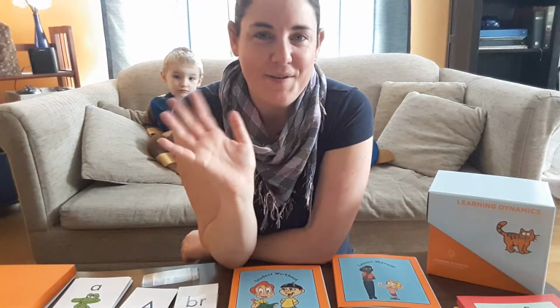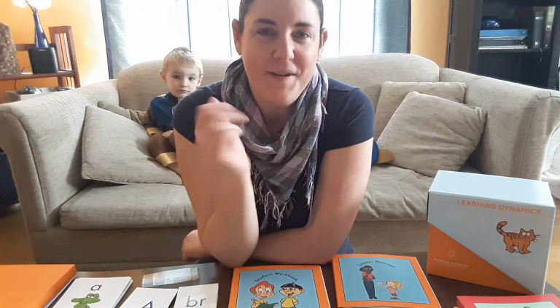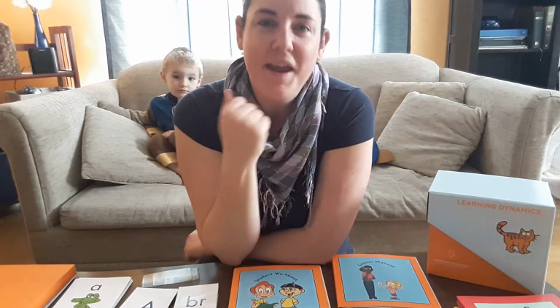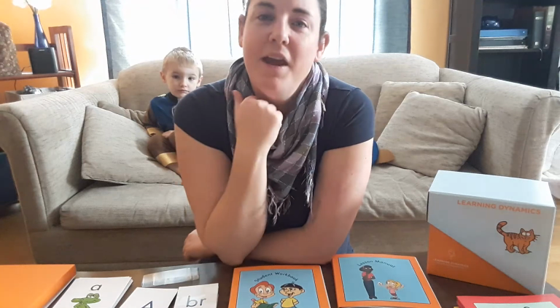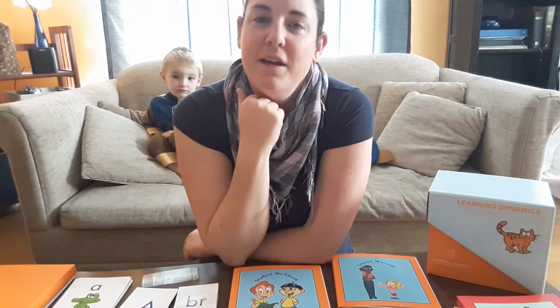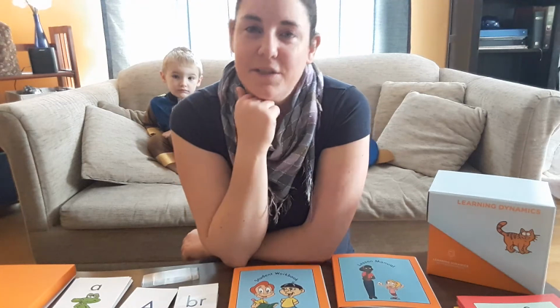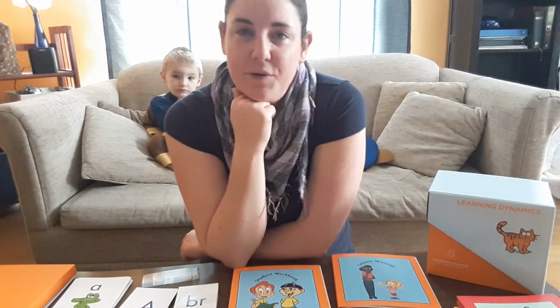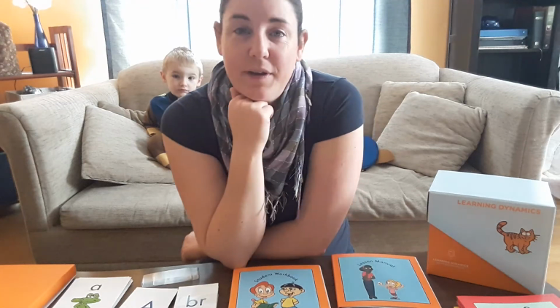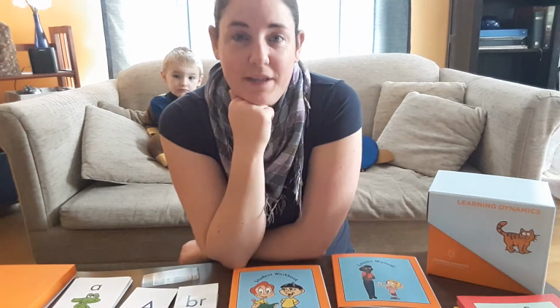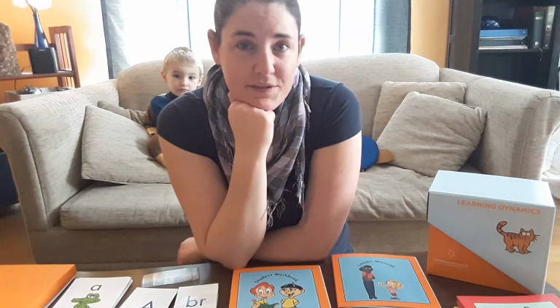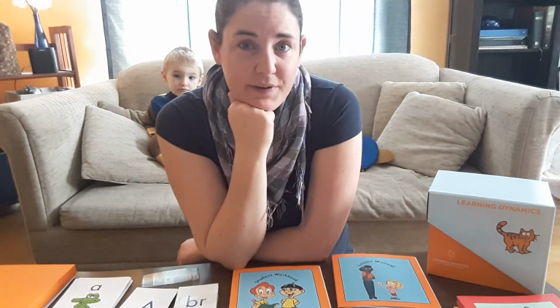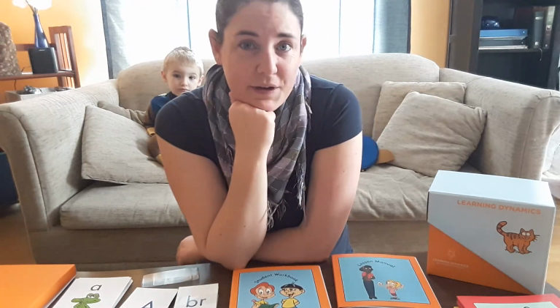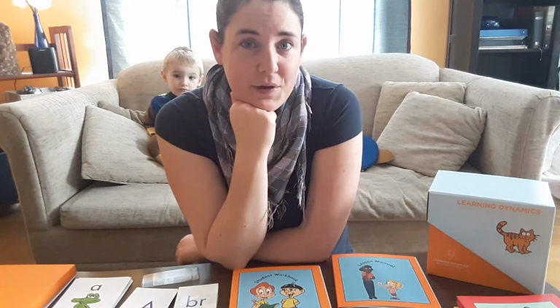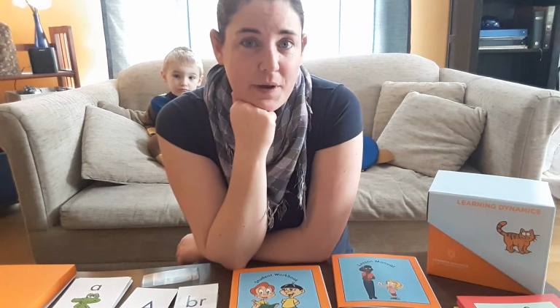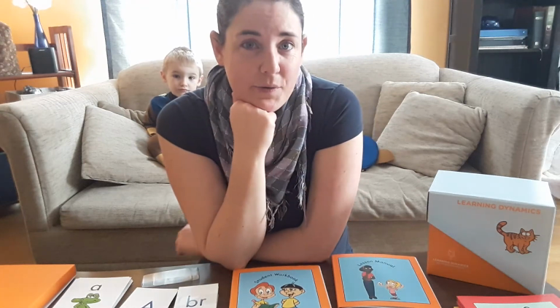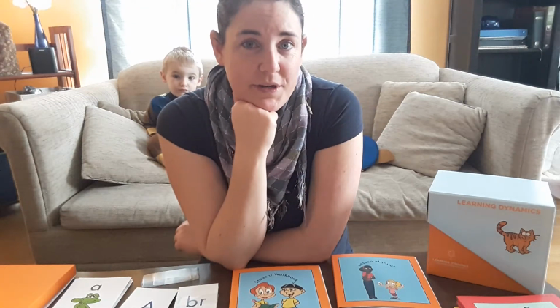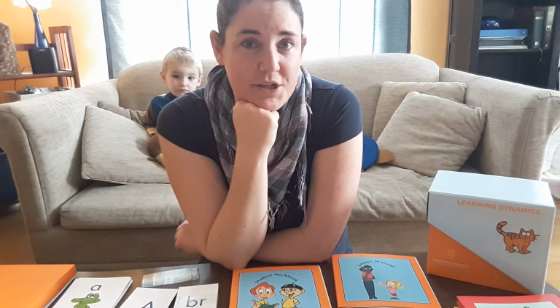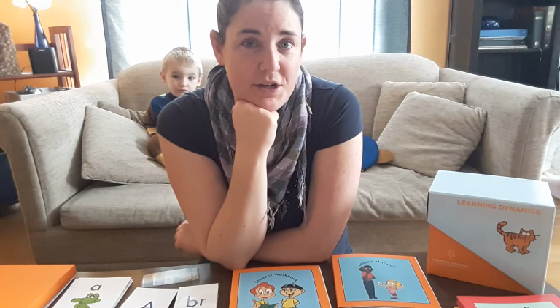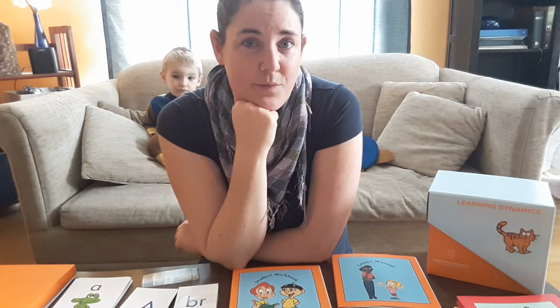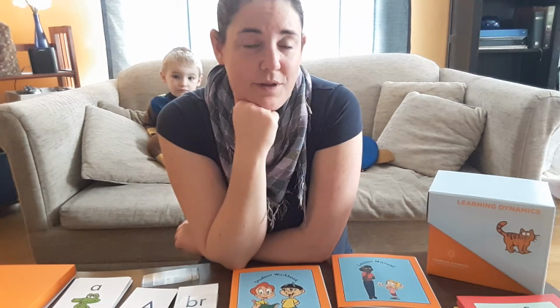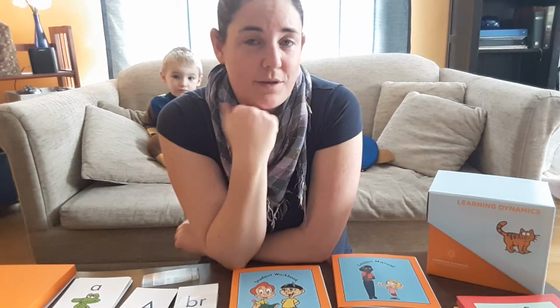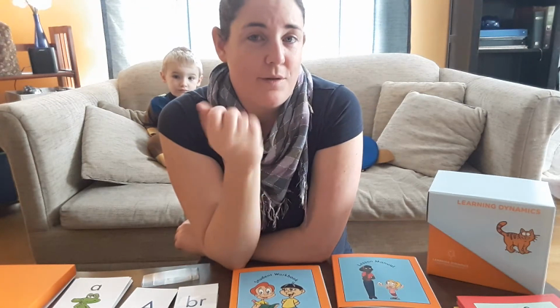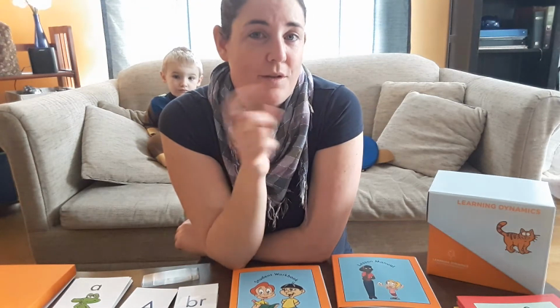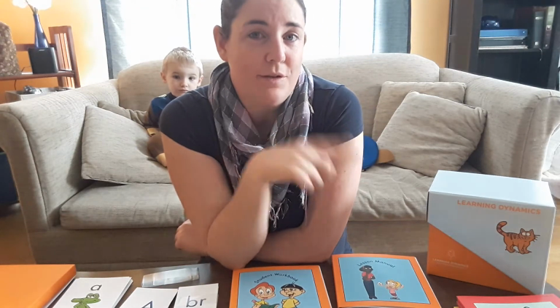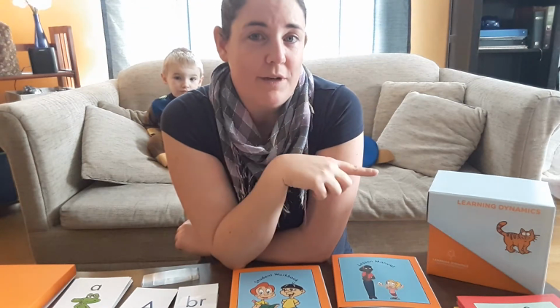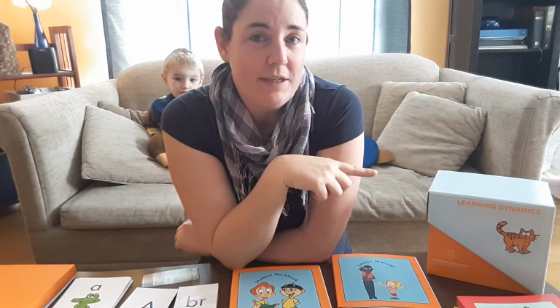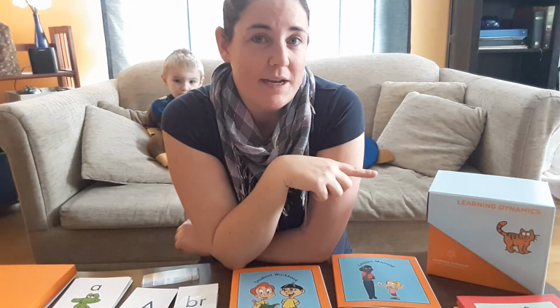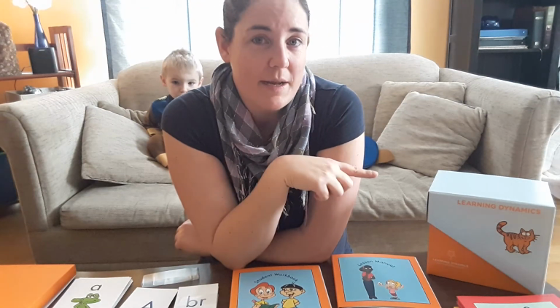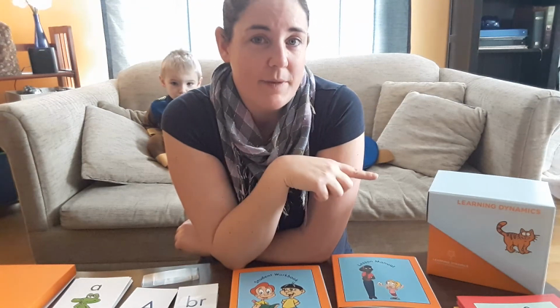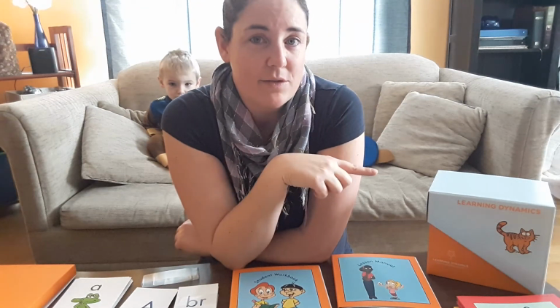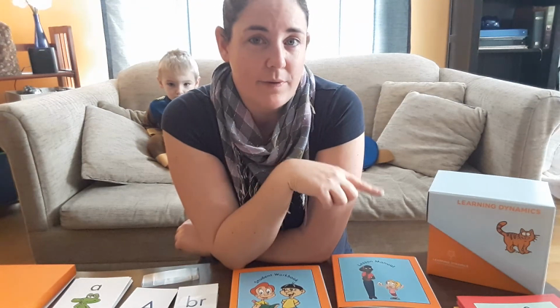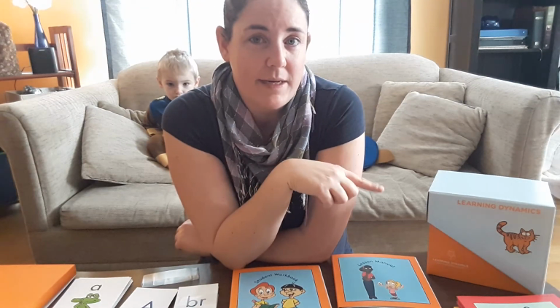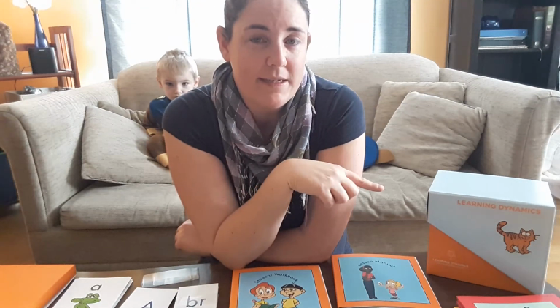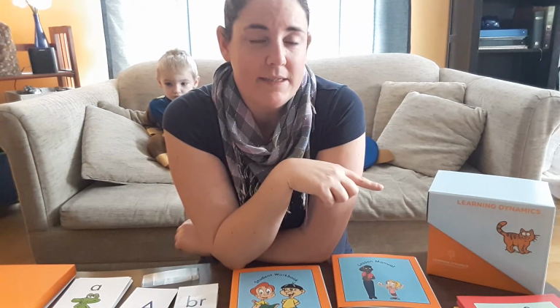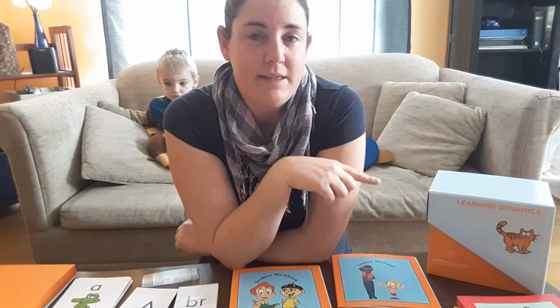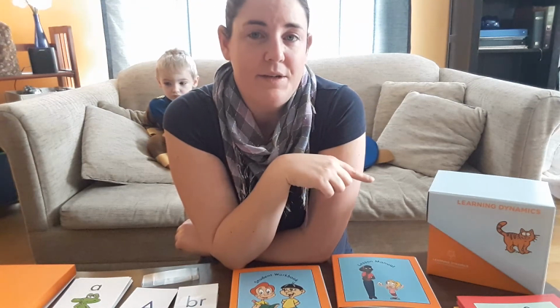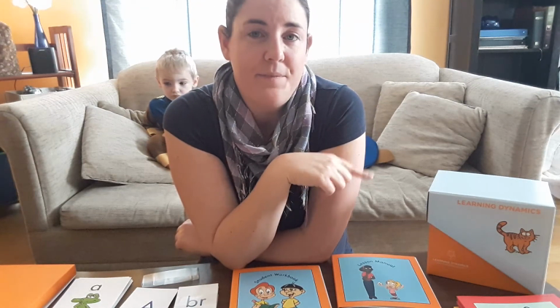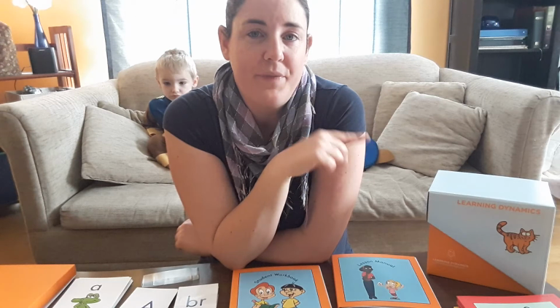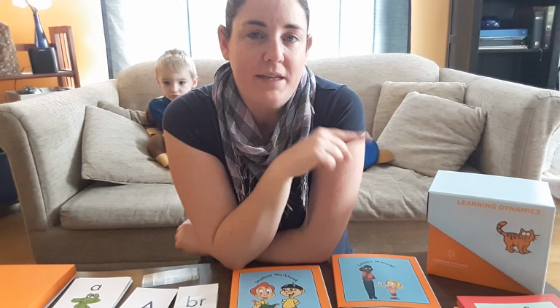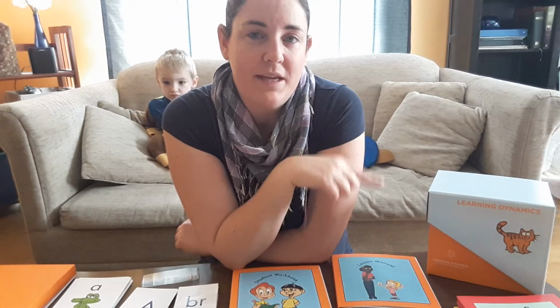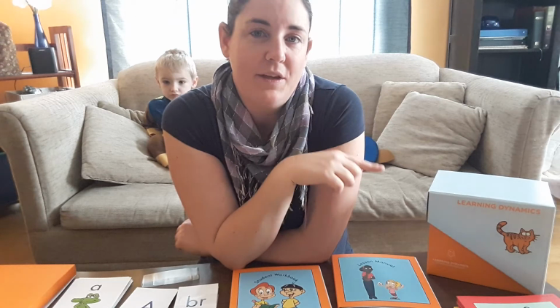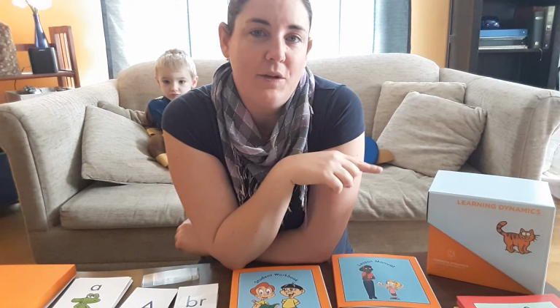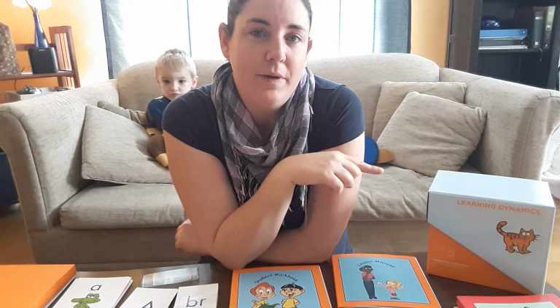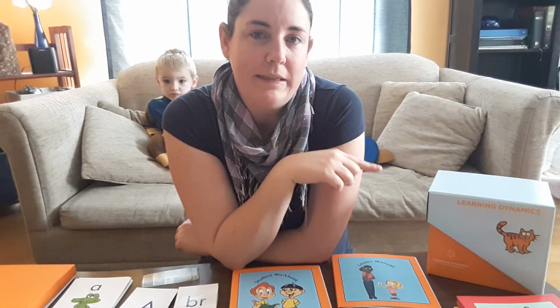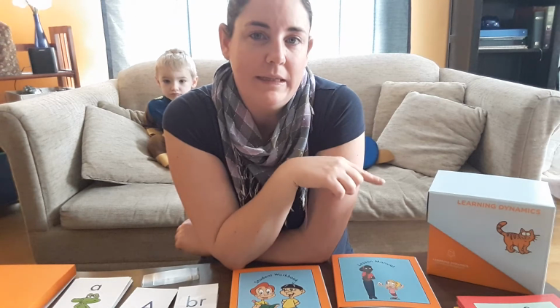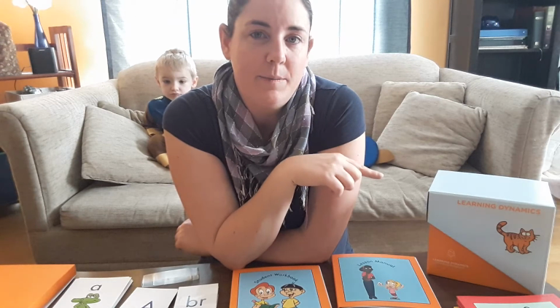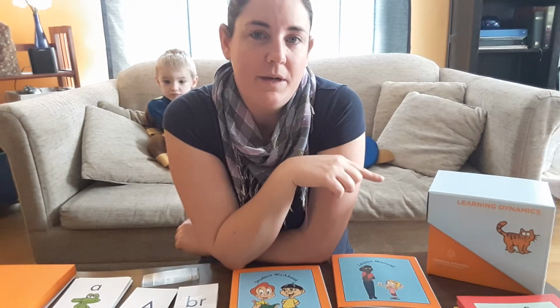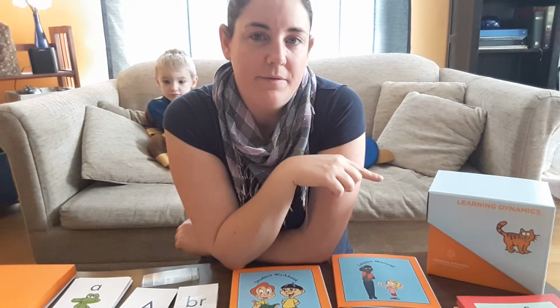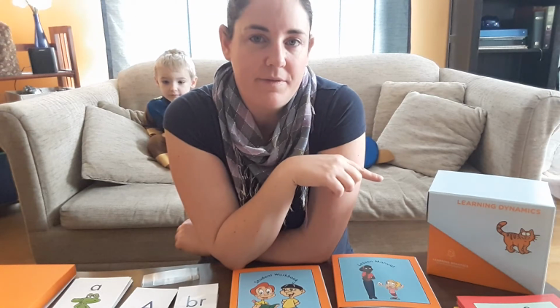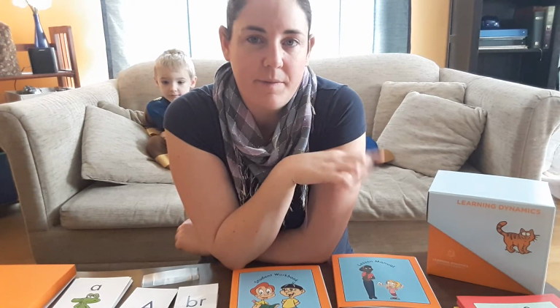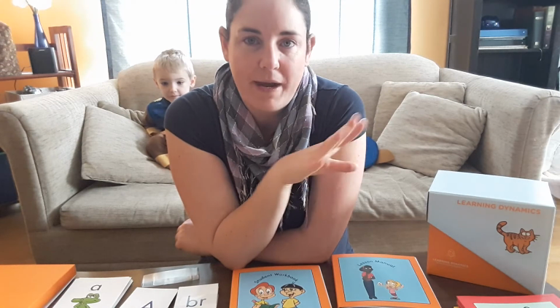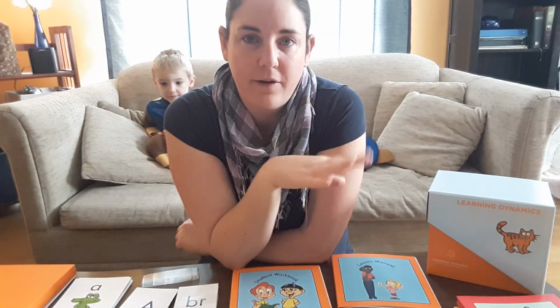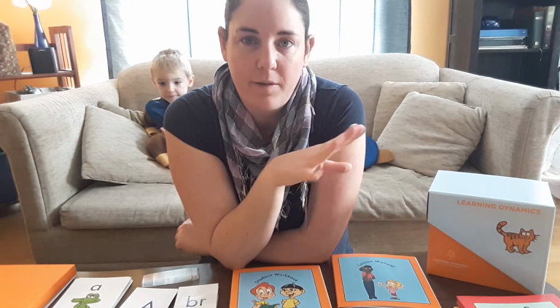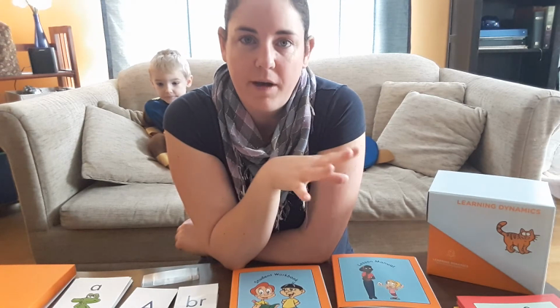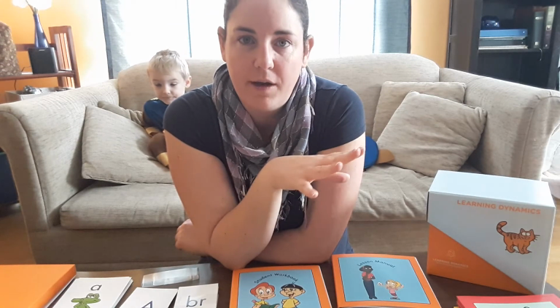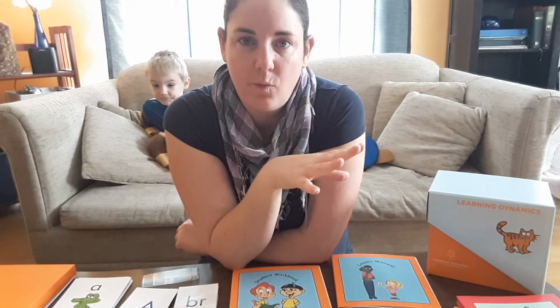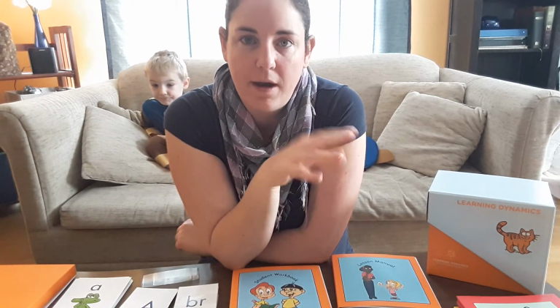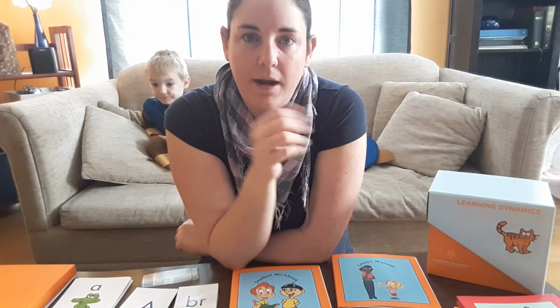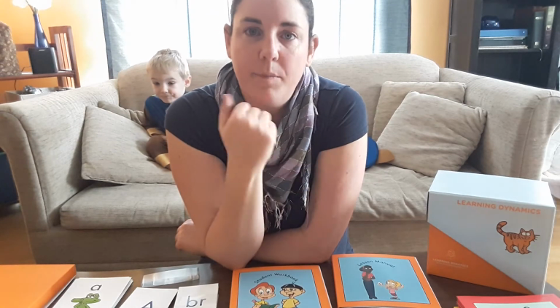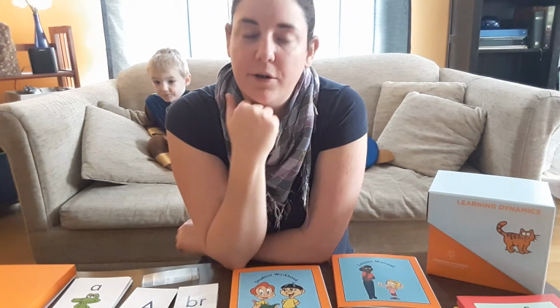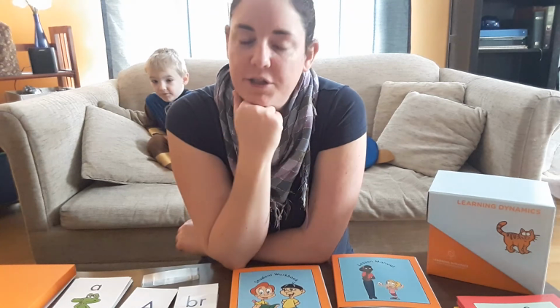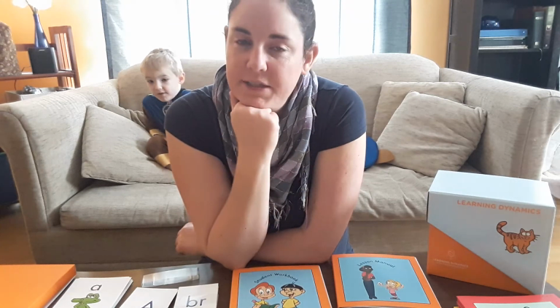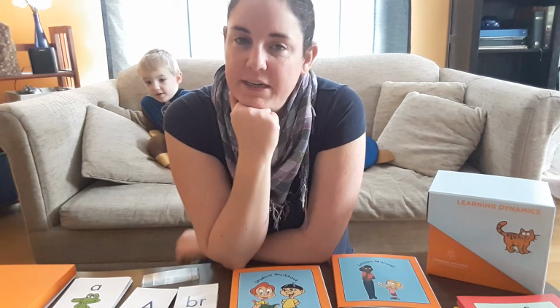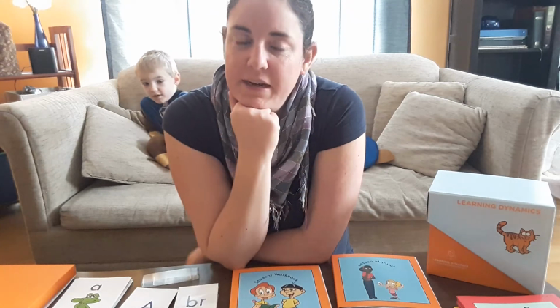Hello! In this video I wanted to share with you the Learning Dynamics reading system and tell you a little bit of the background behind why I purchased it.